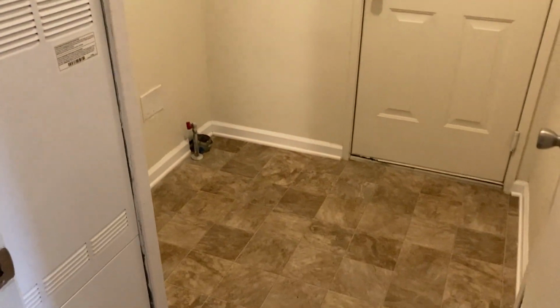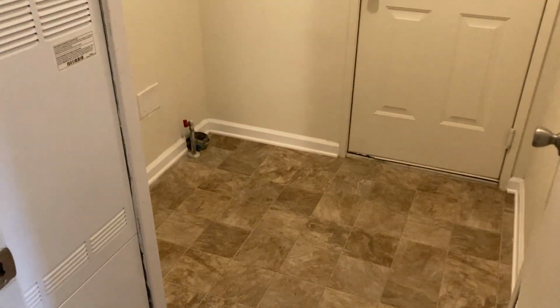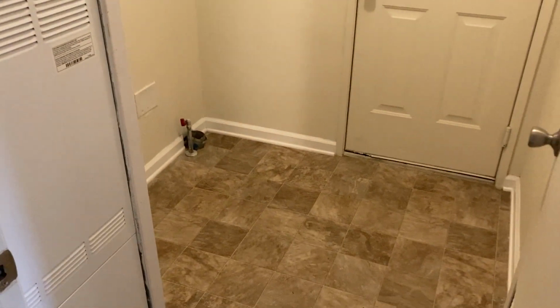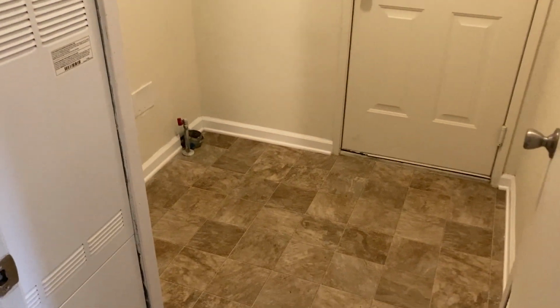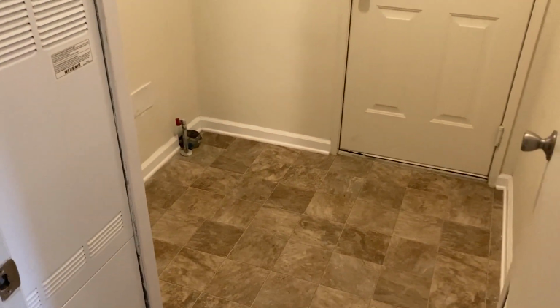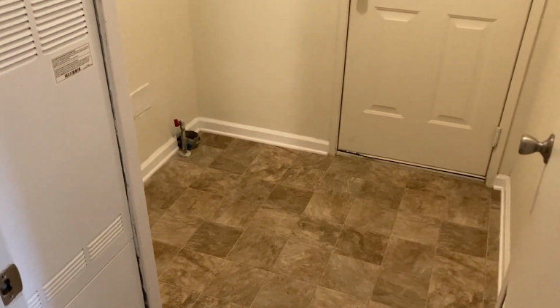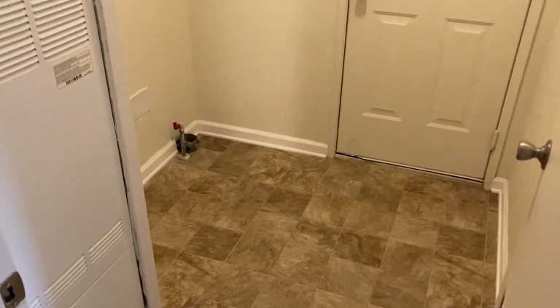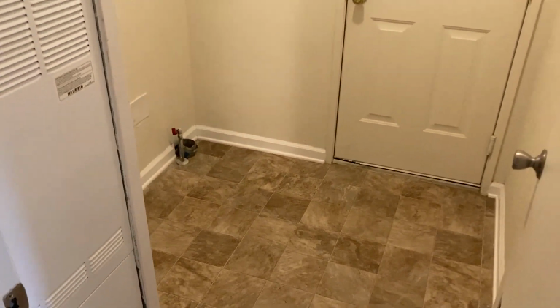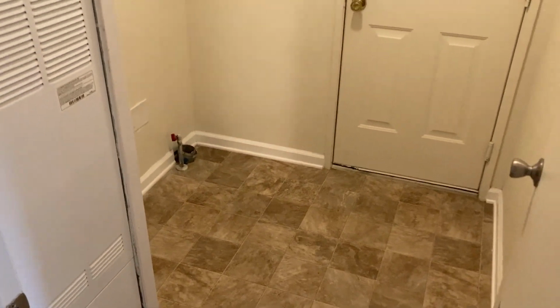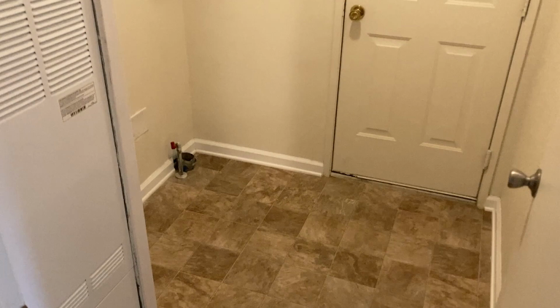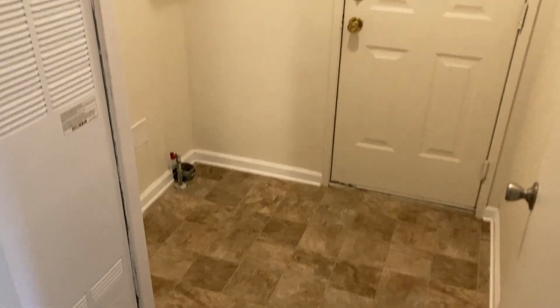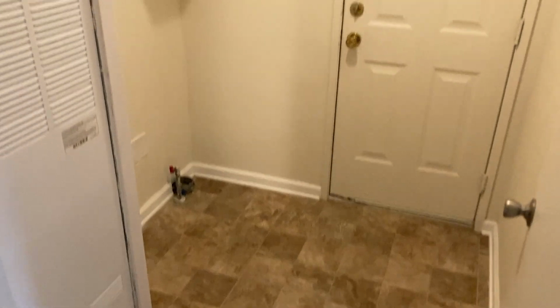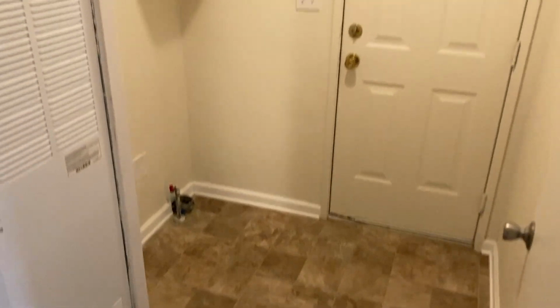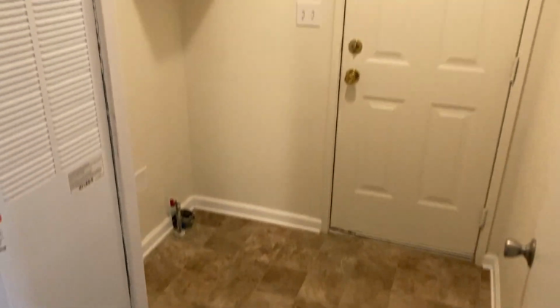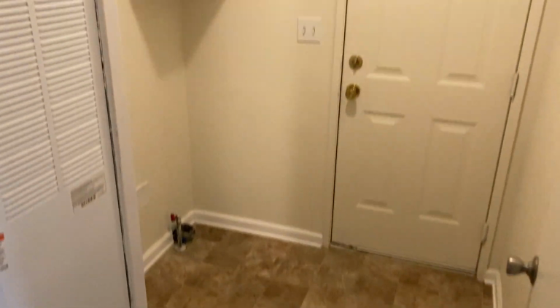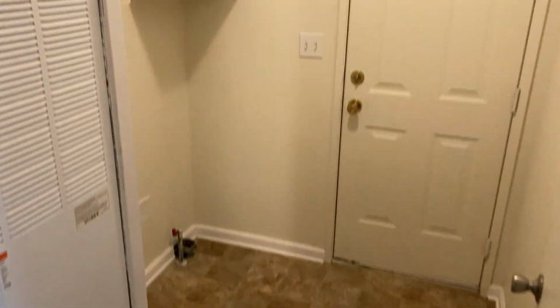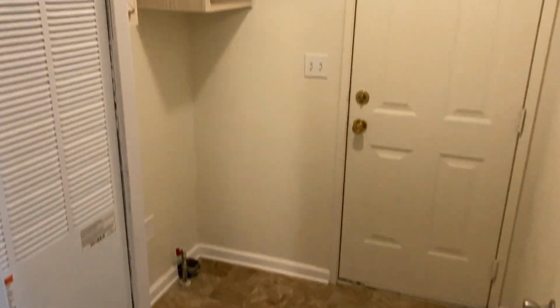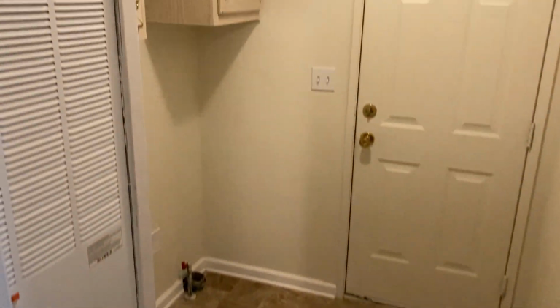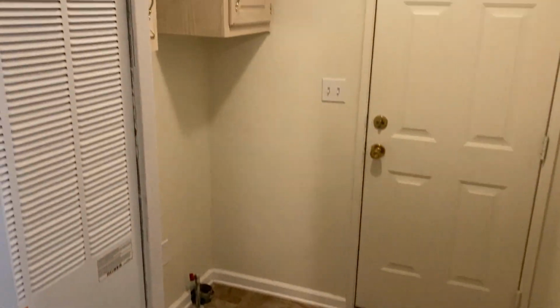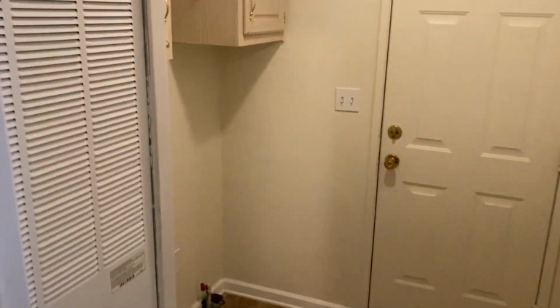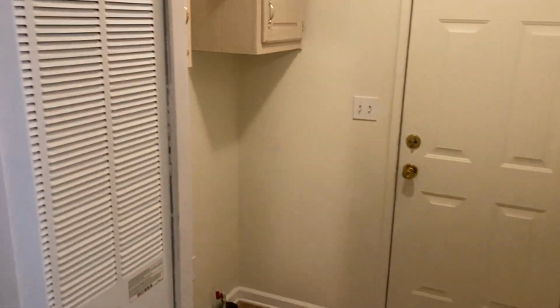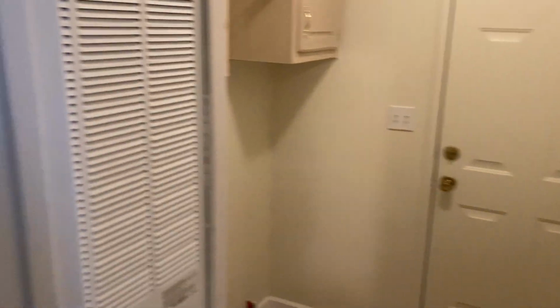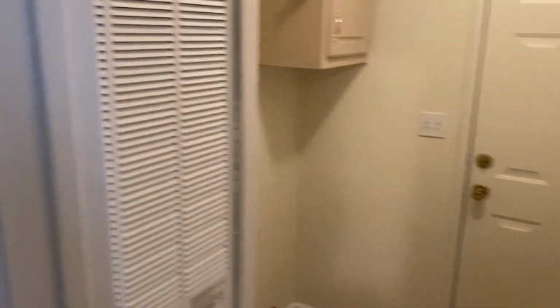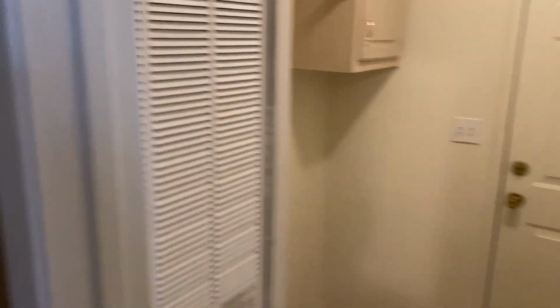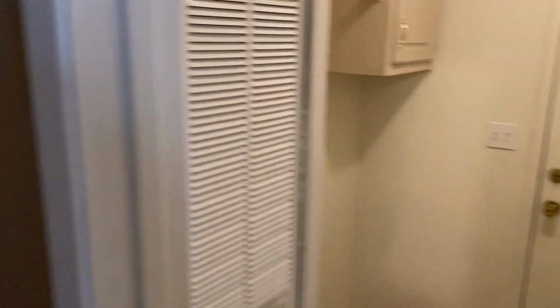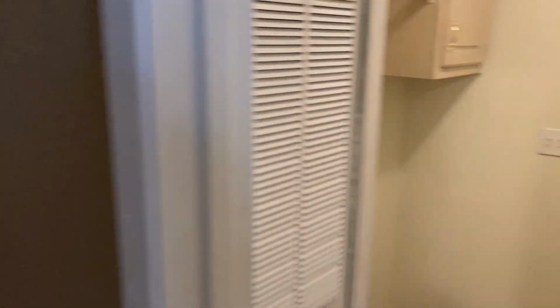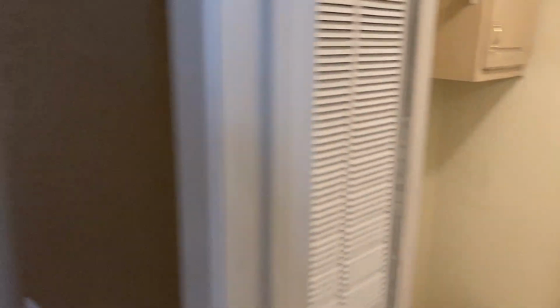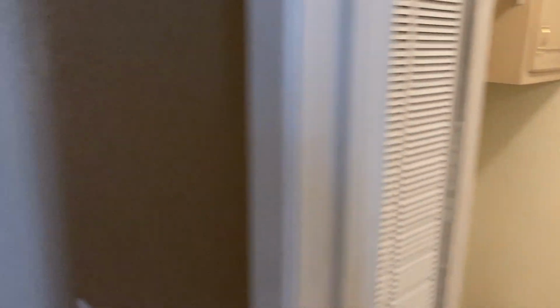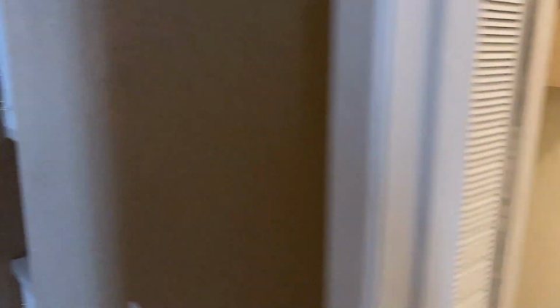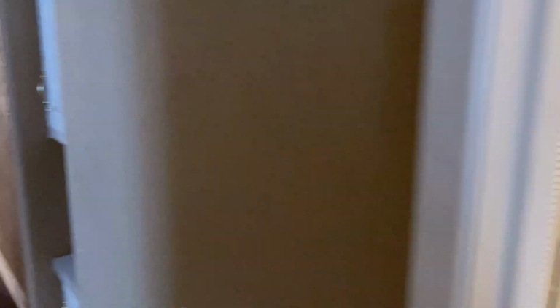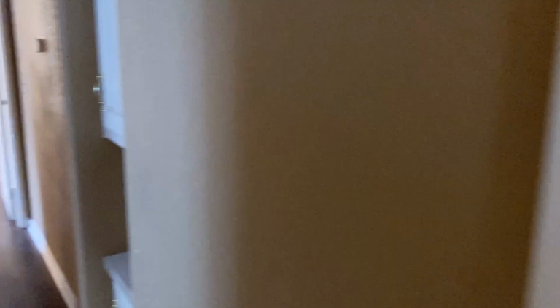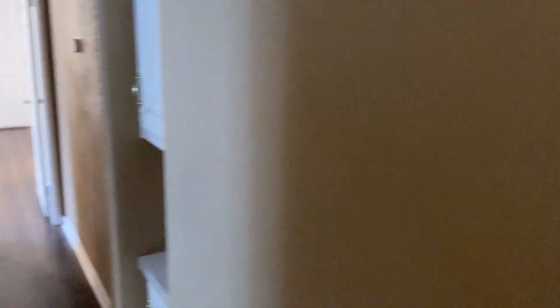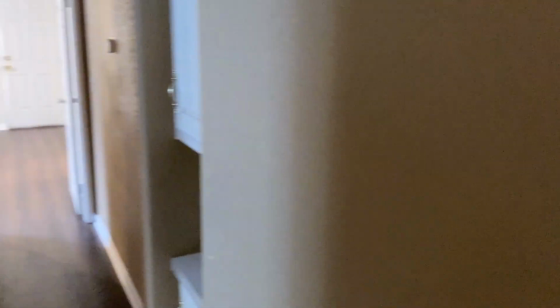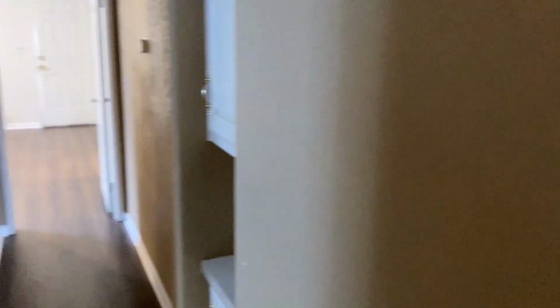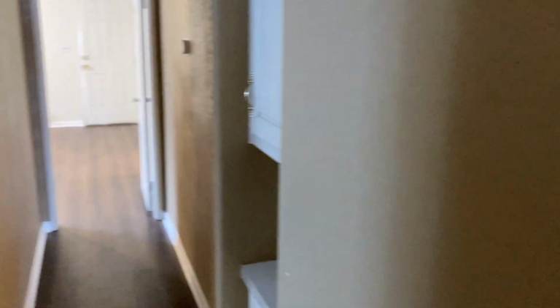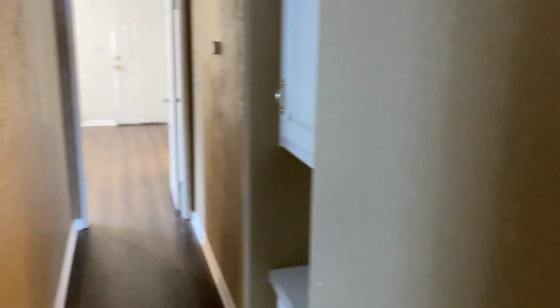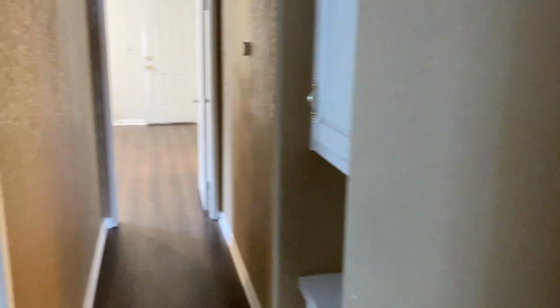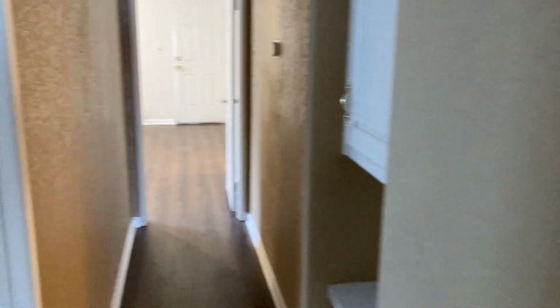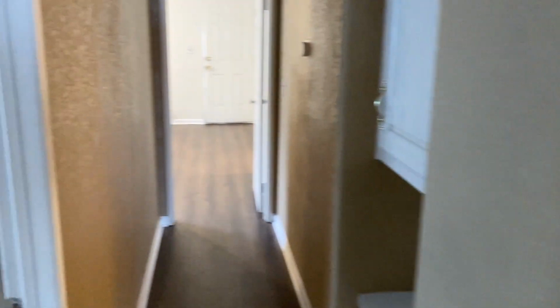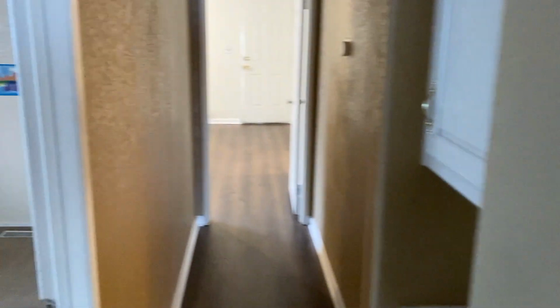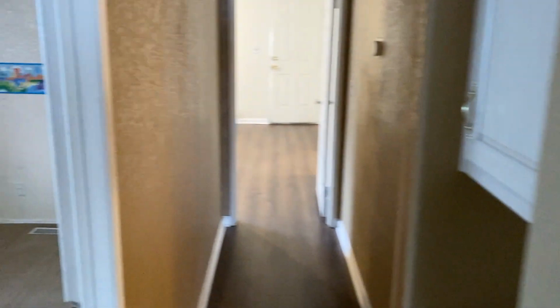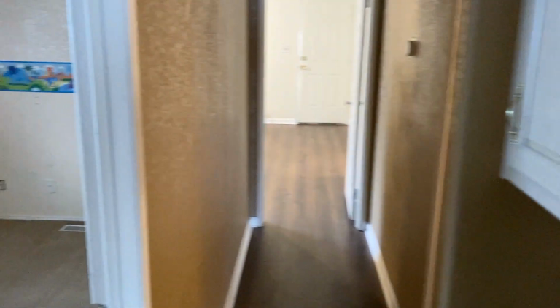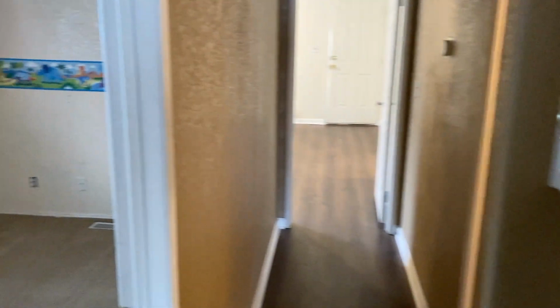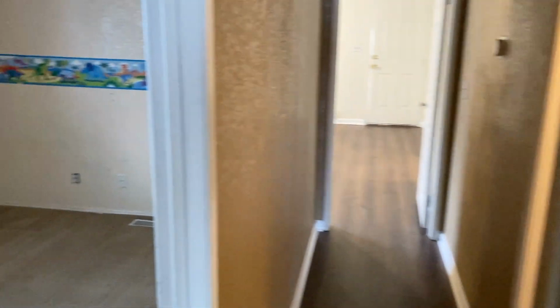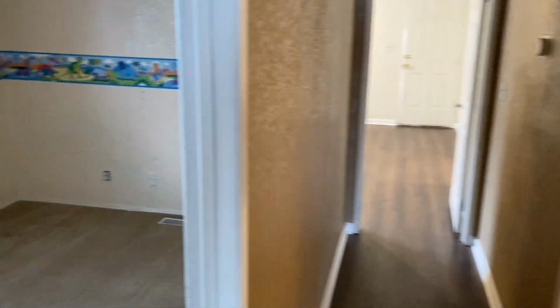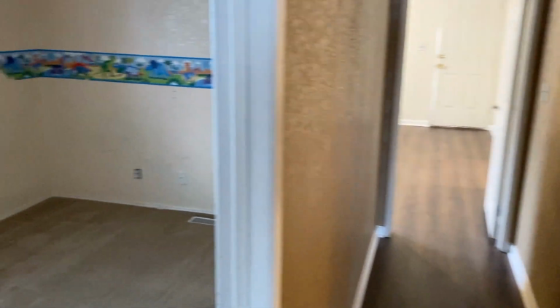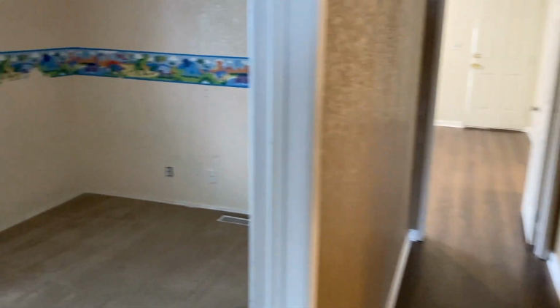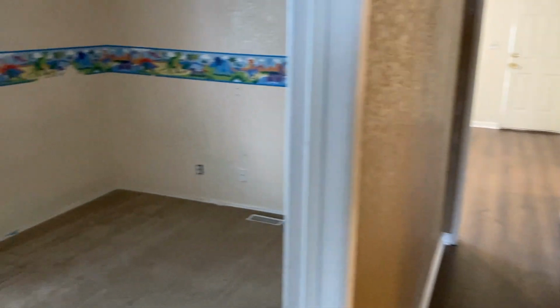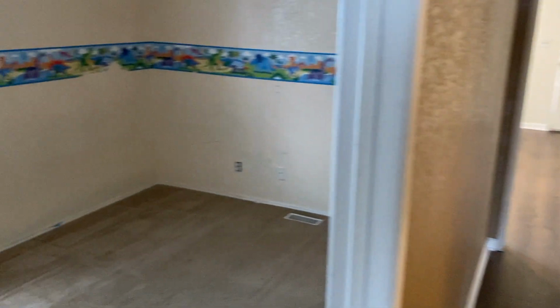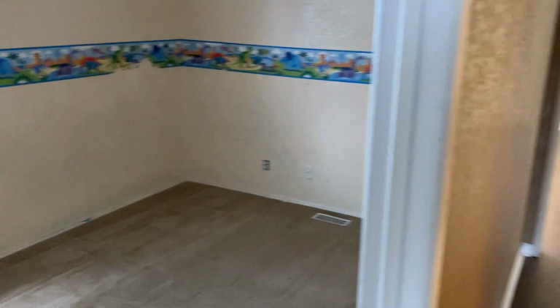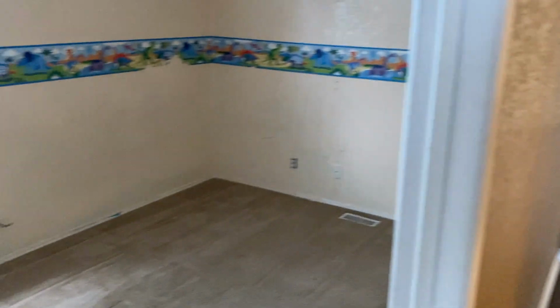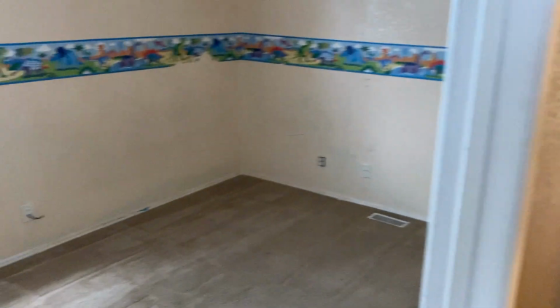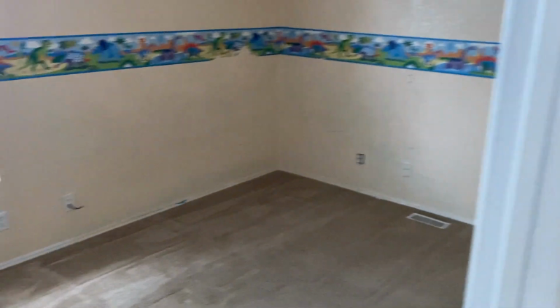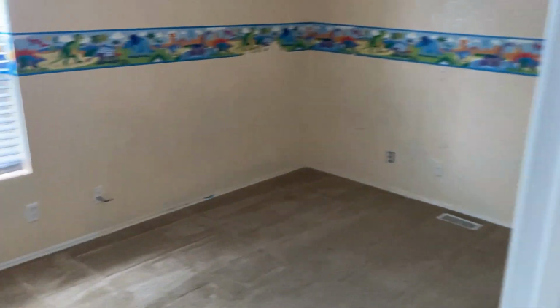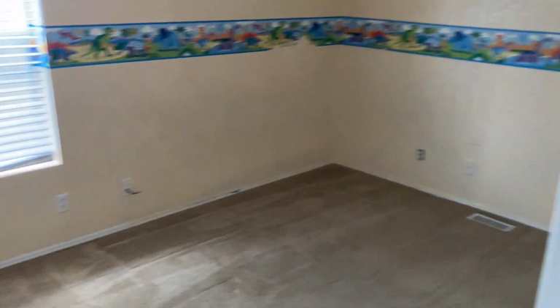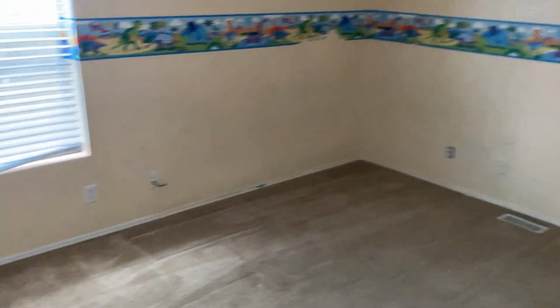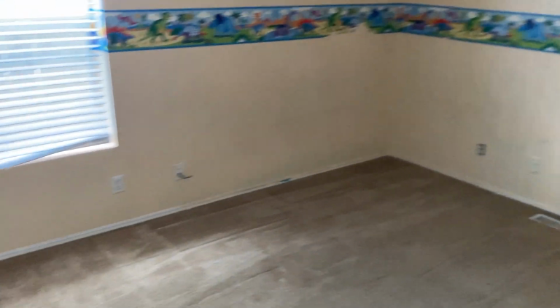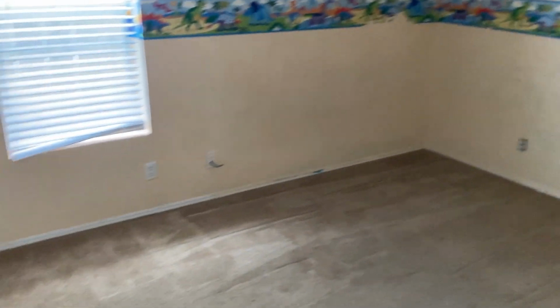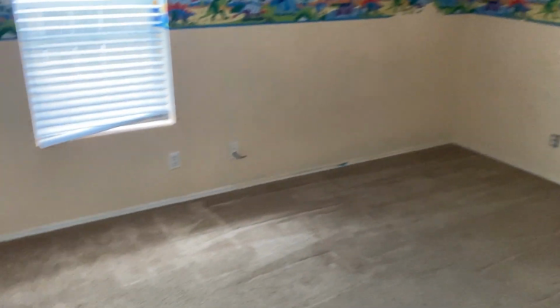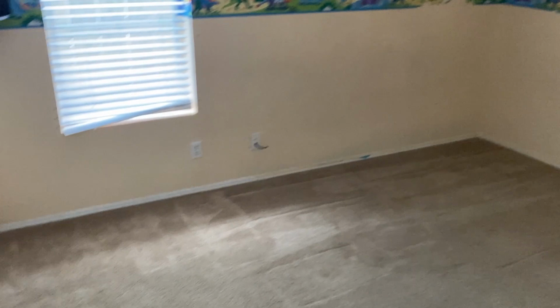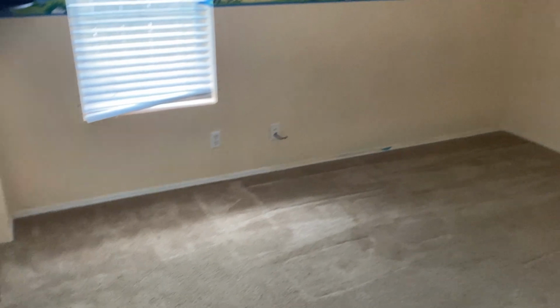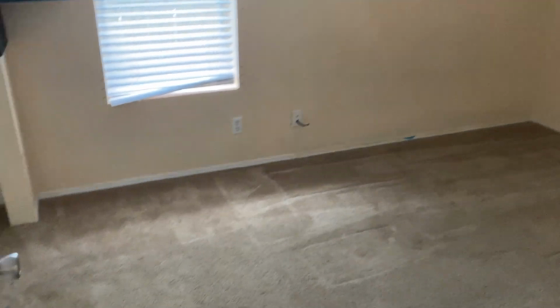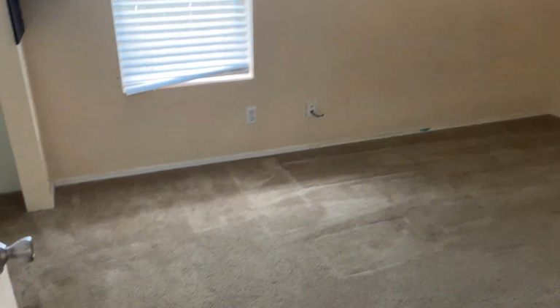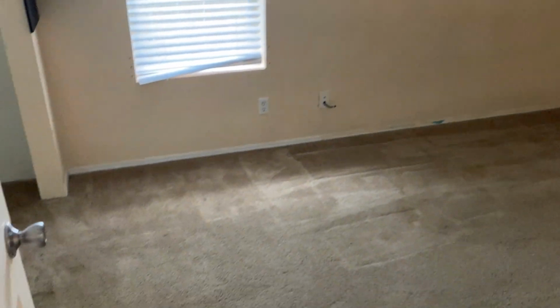This is the laundry room, very conveniently located next to the kitchen, which is where a lot of people spend a lot of time during the day.